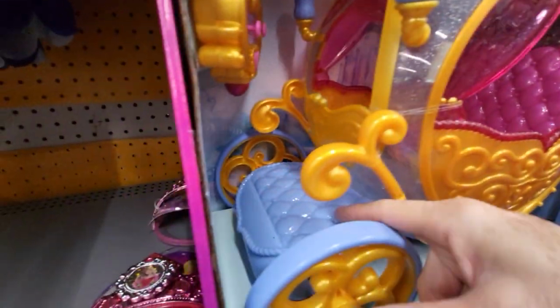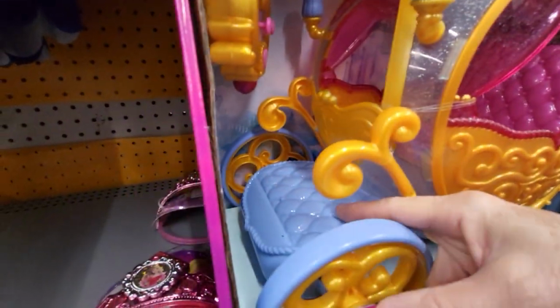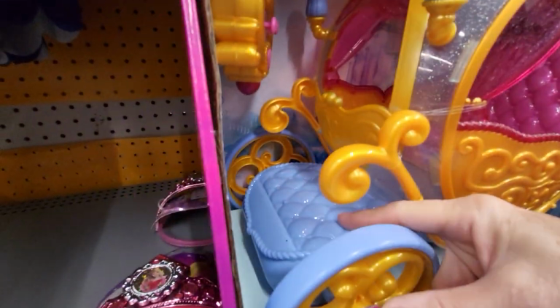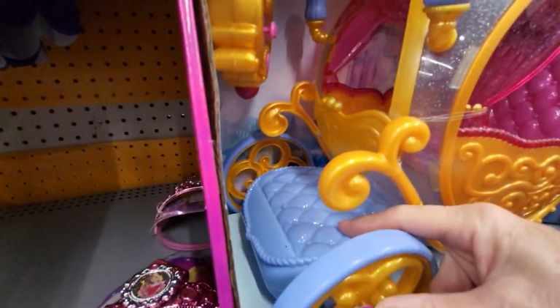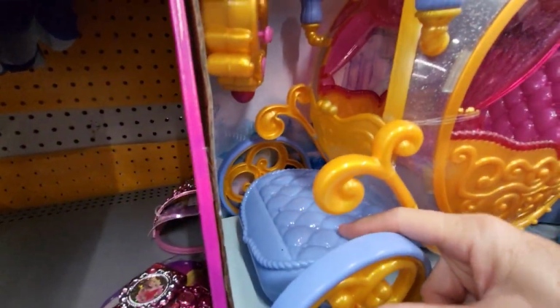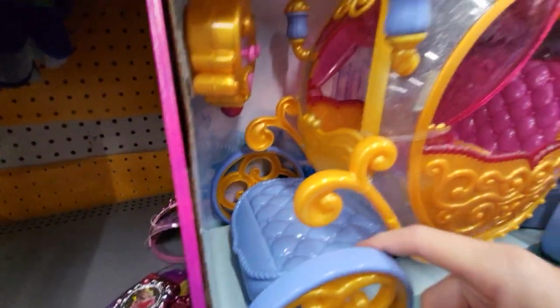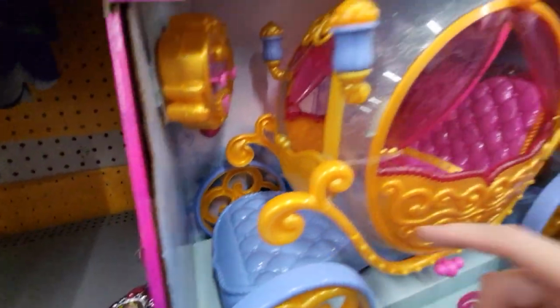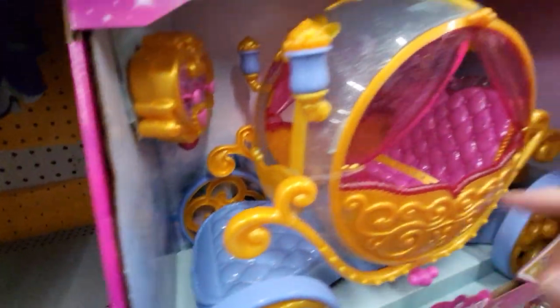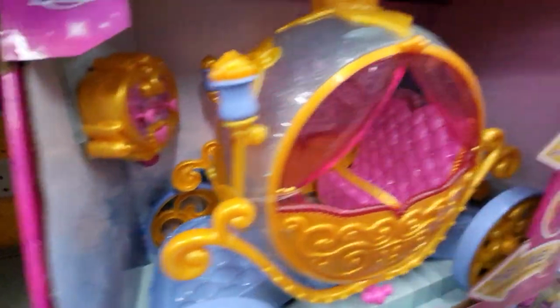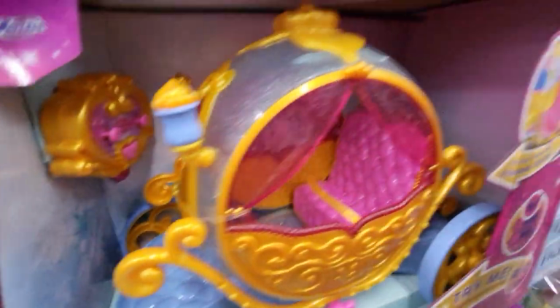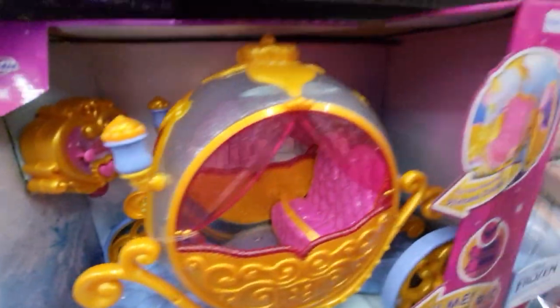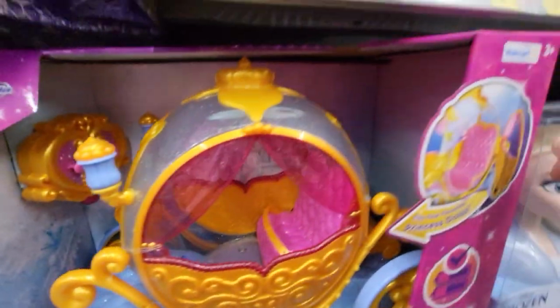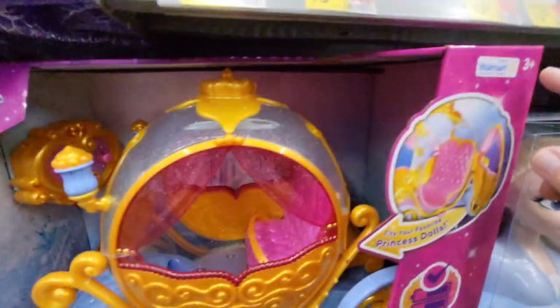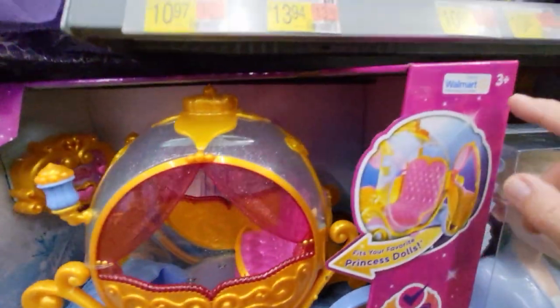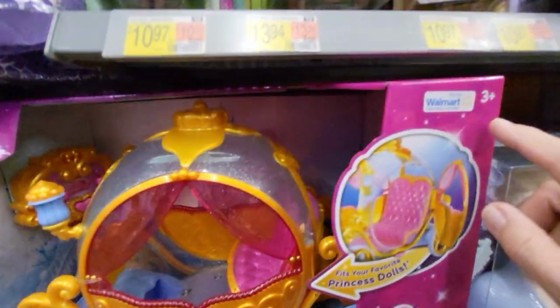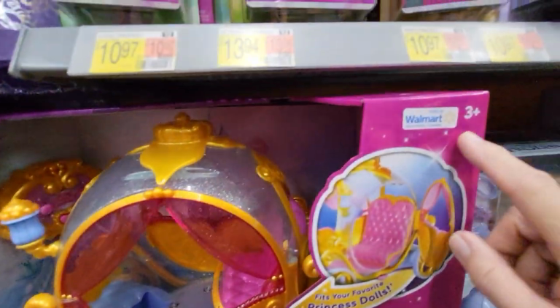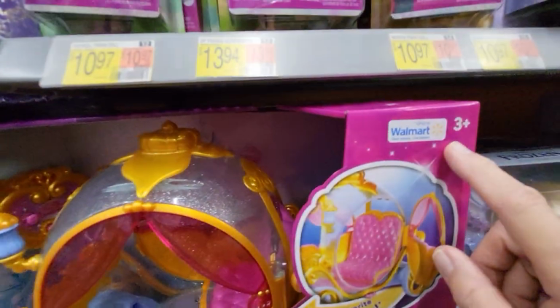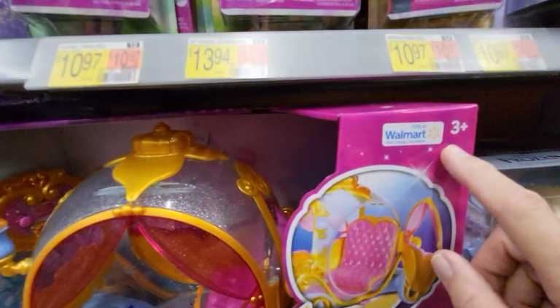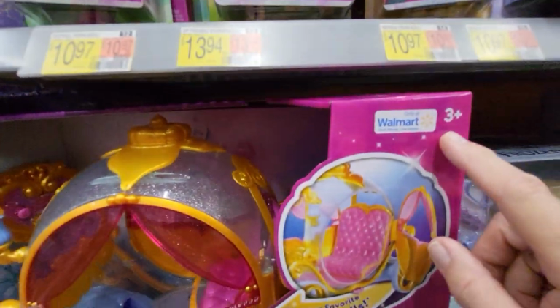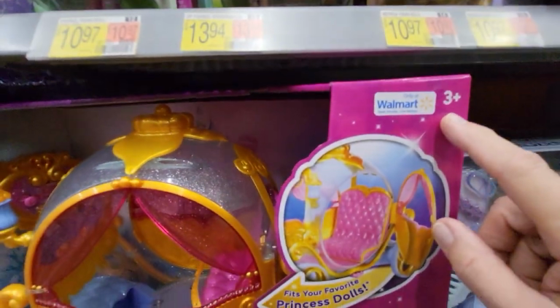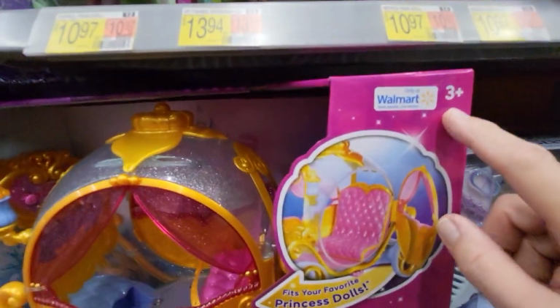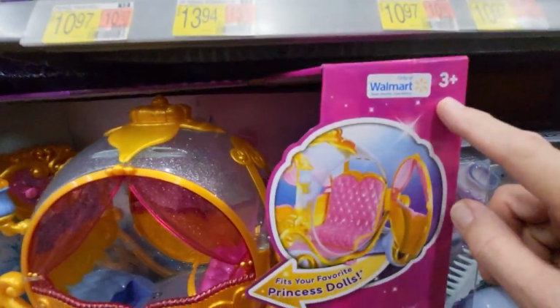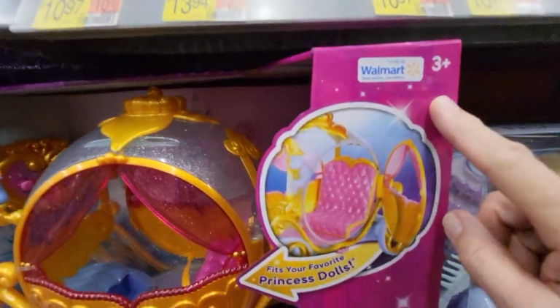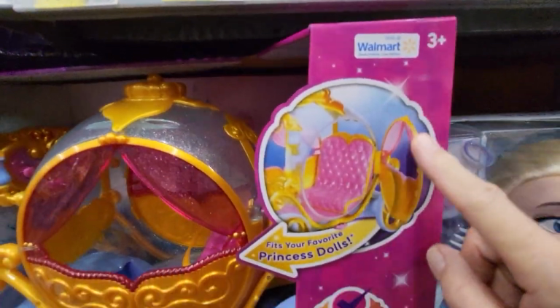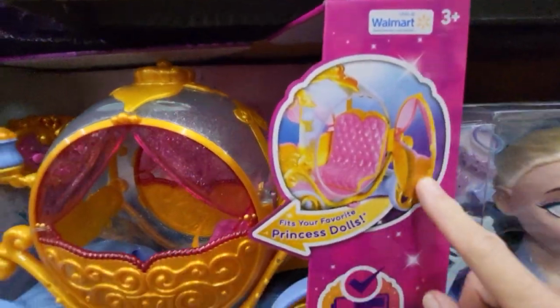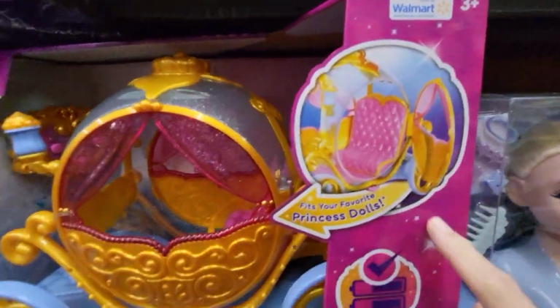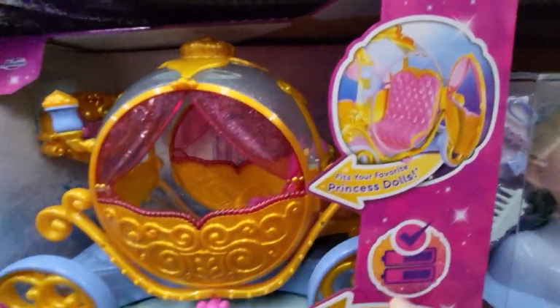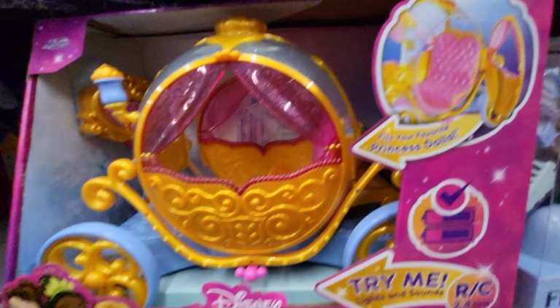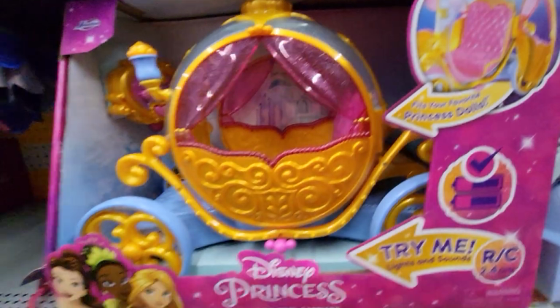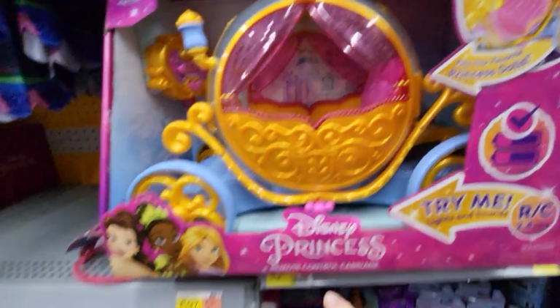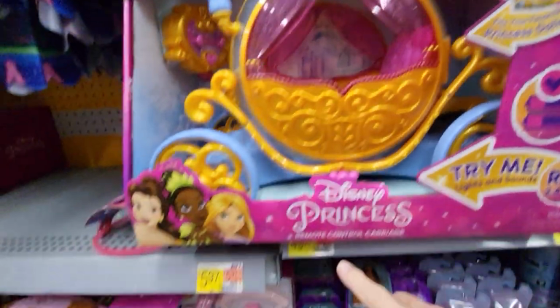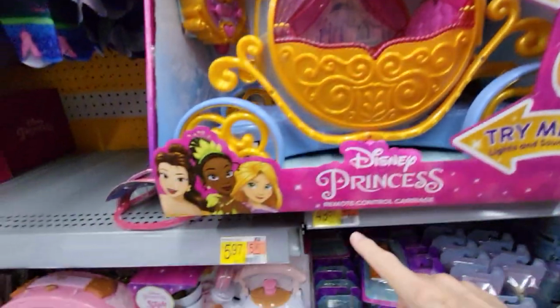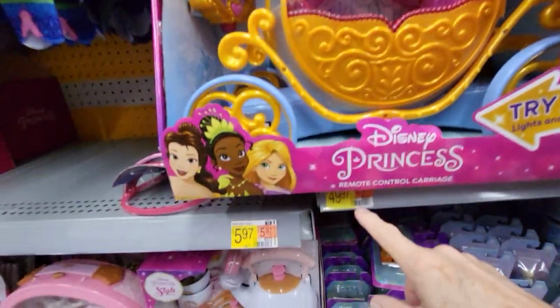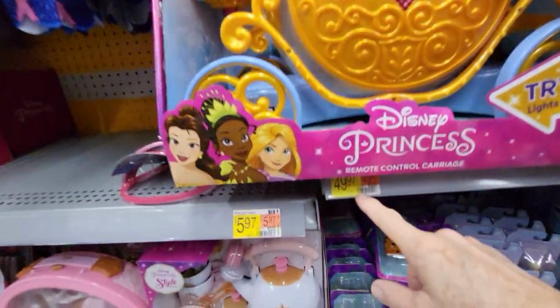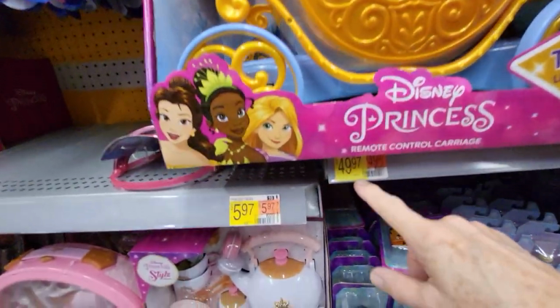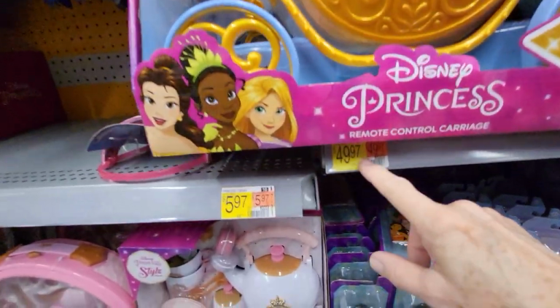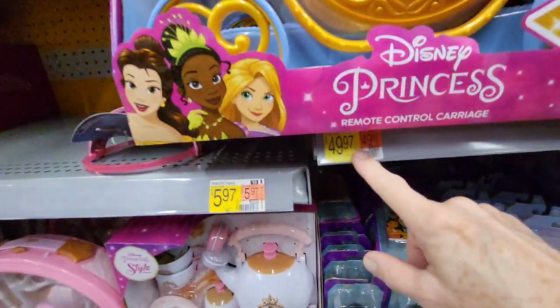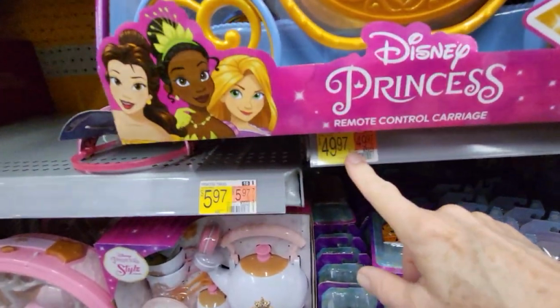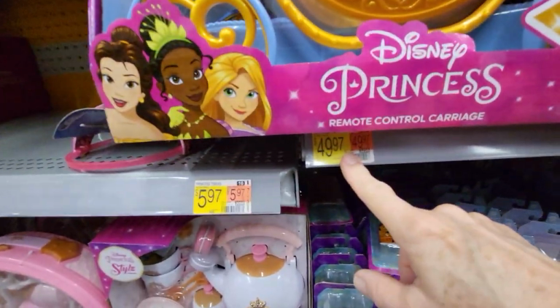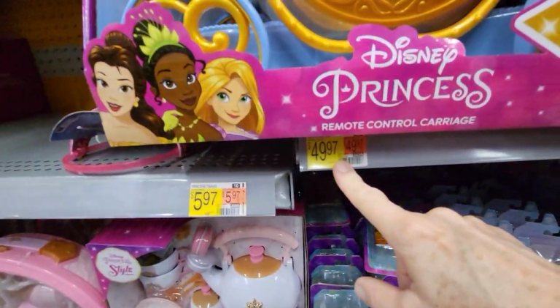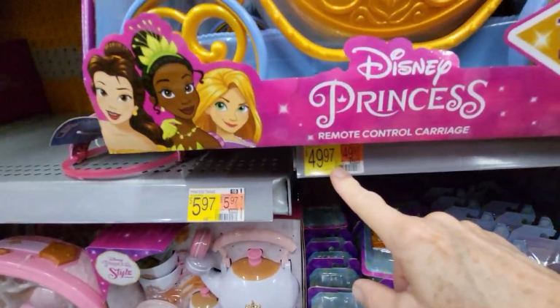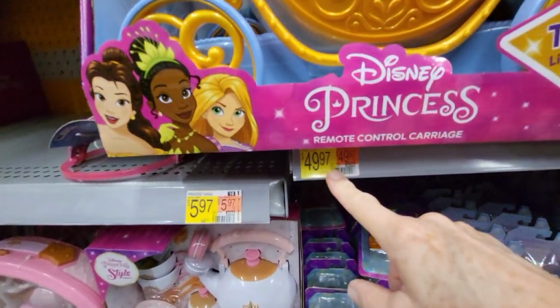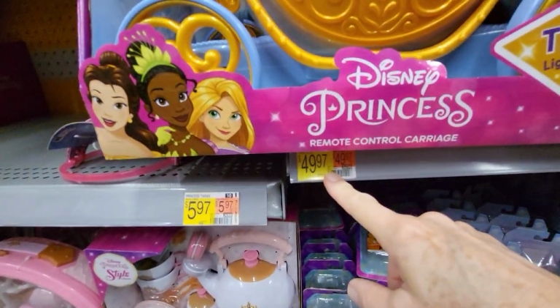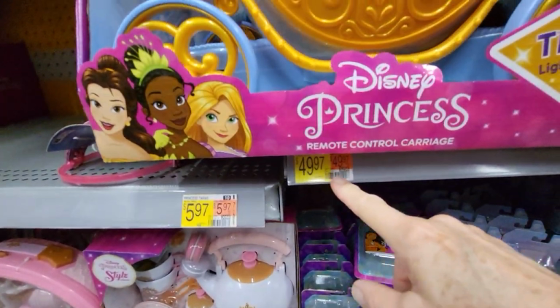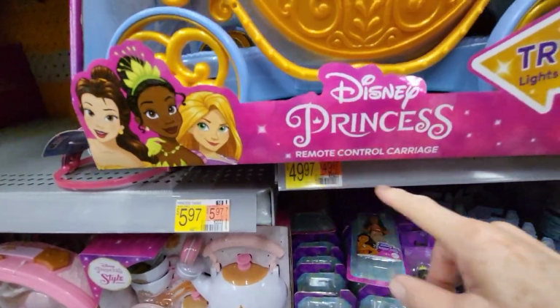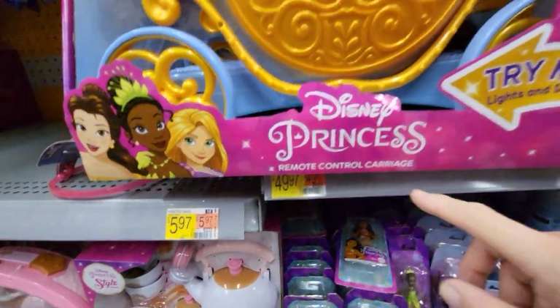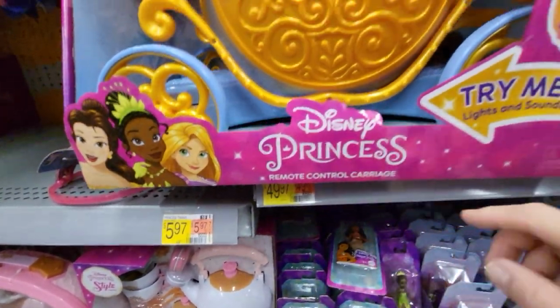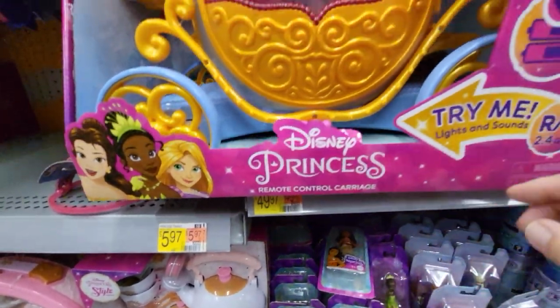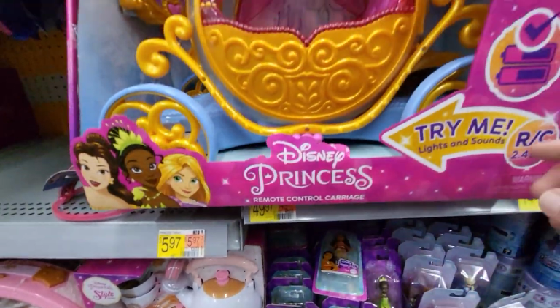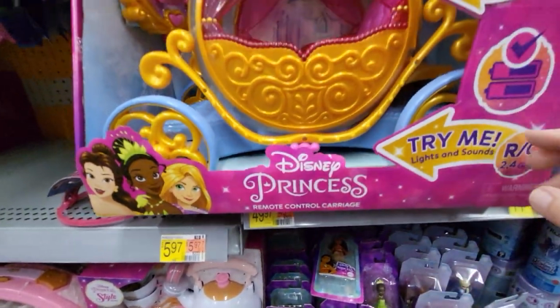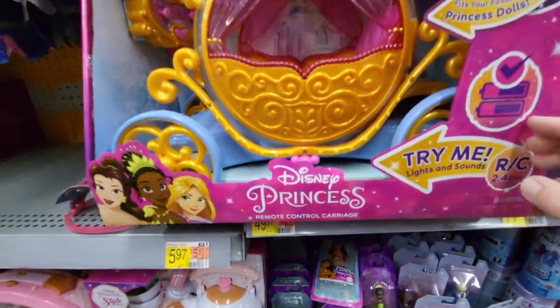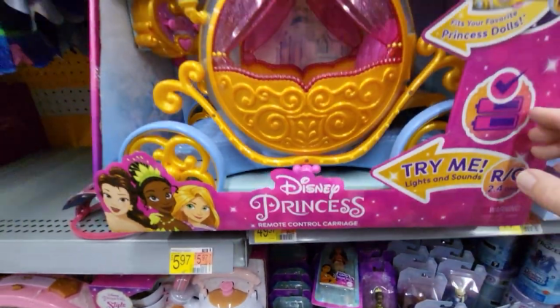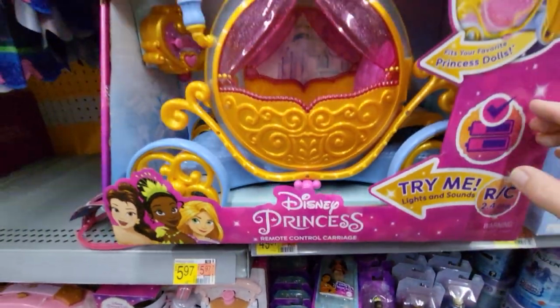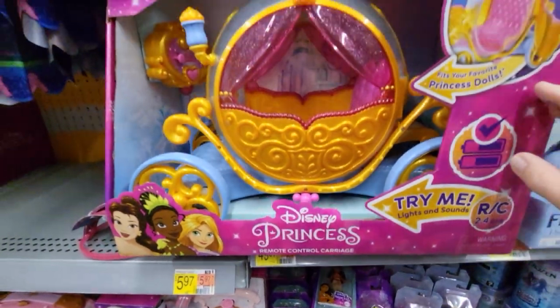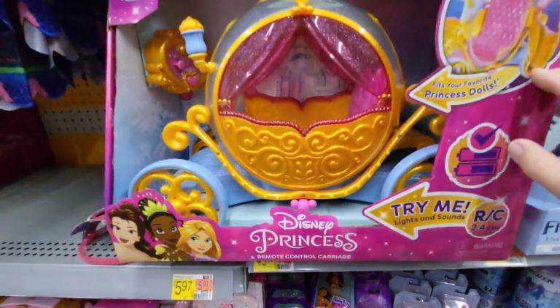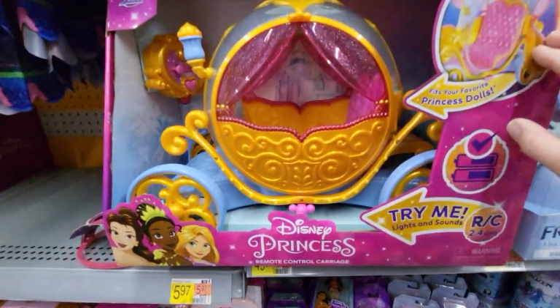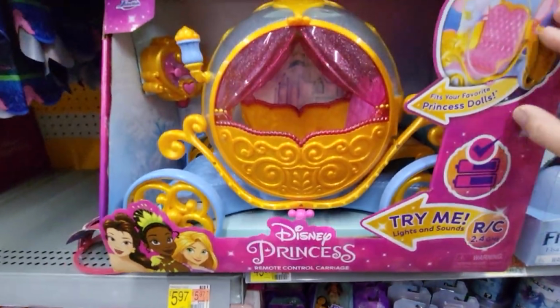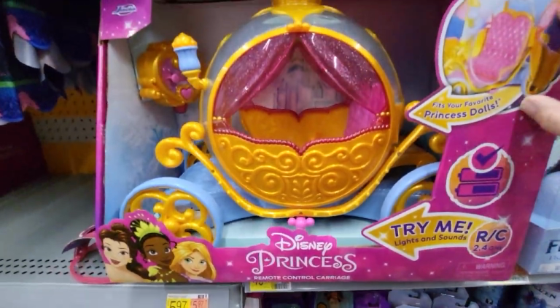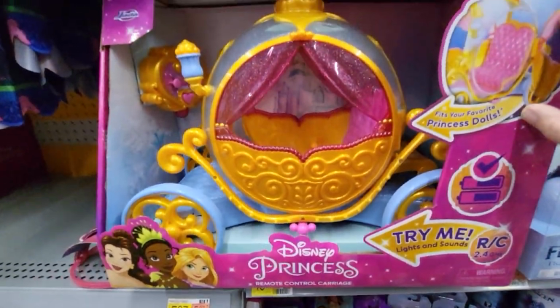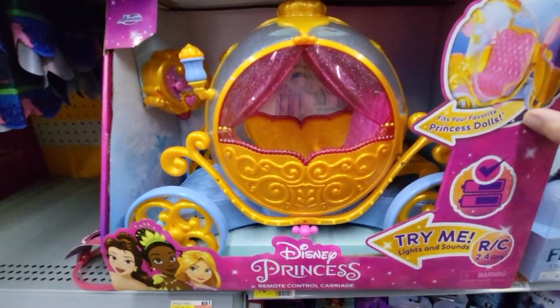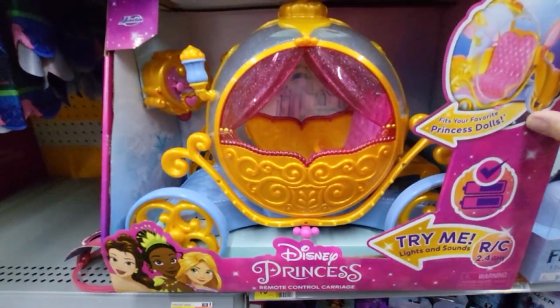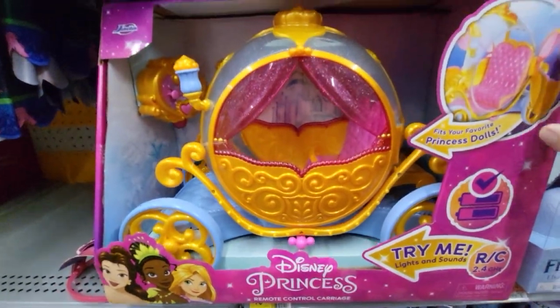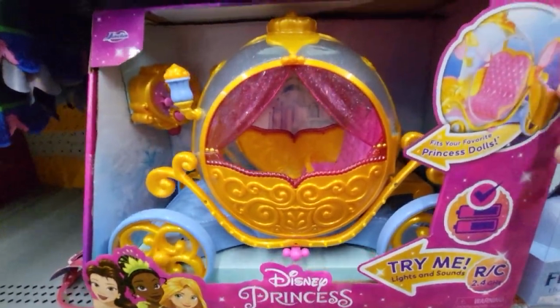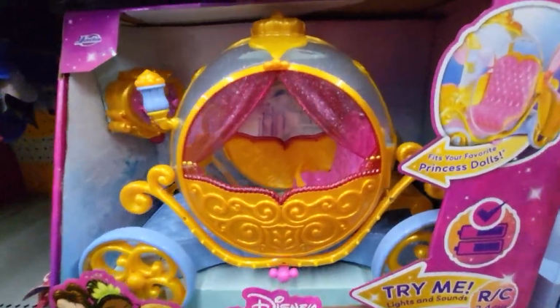This is for ages 3 and up. This one is $49.97. It's really nice.